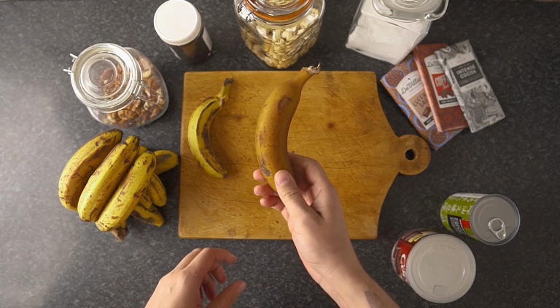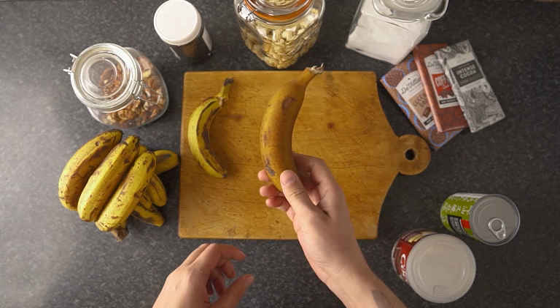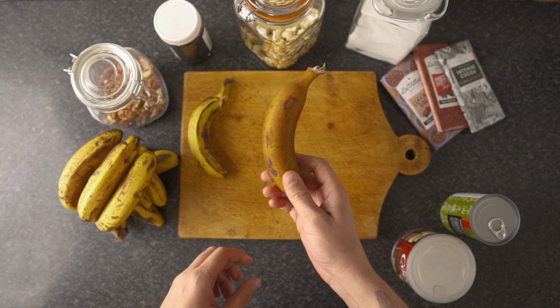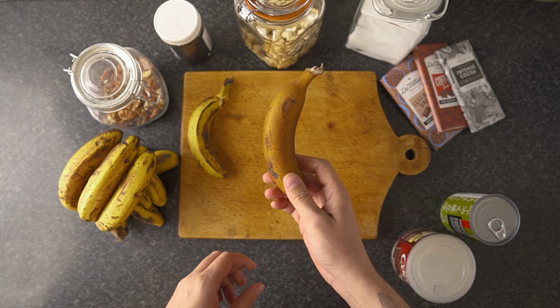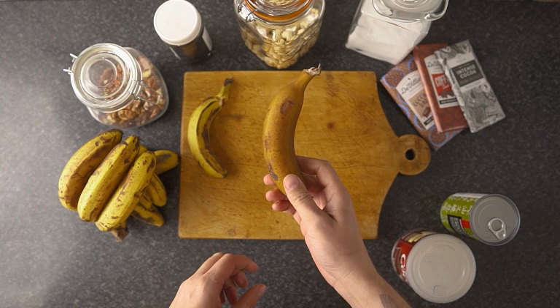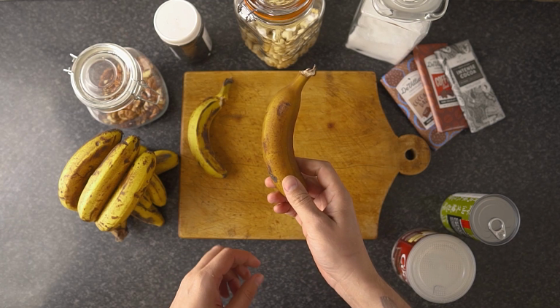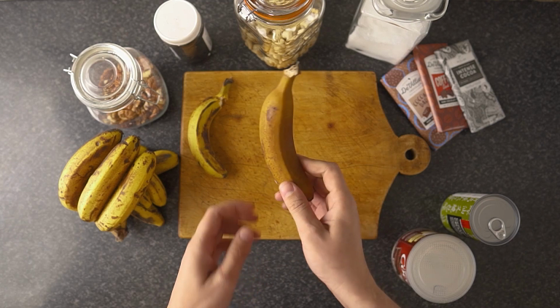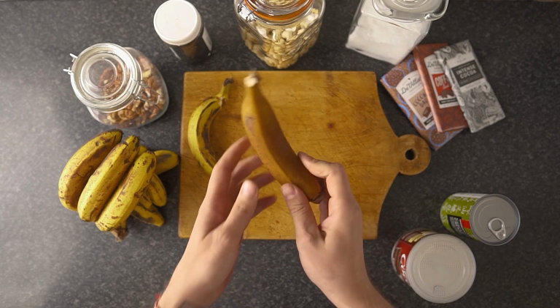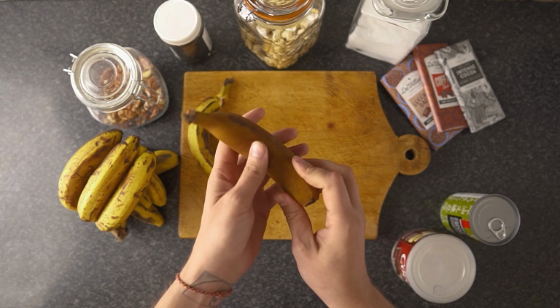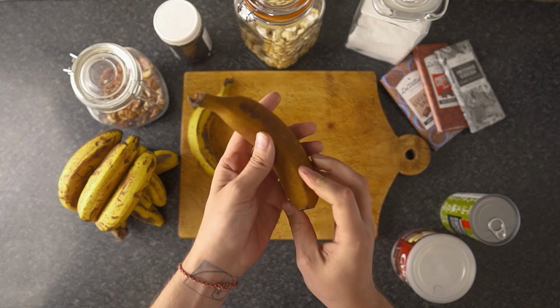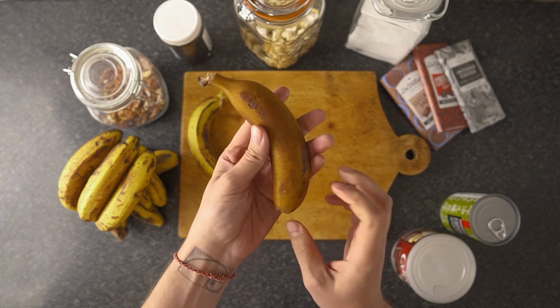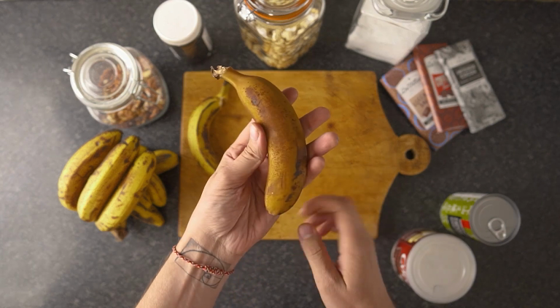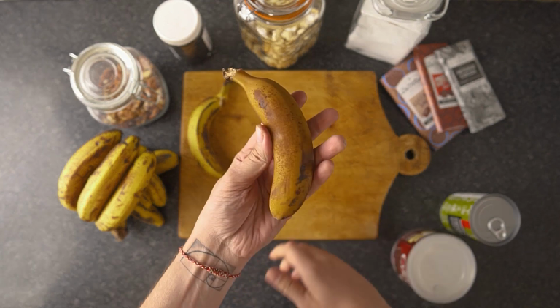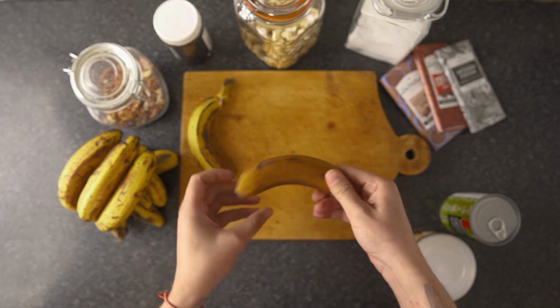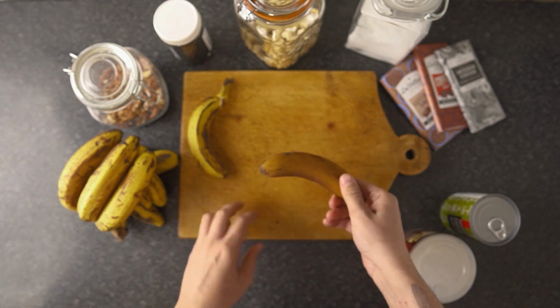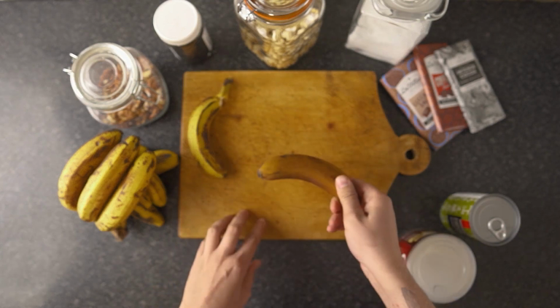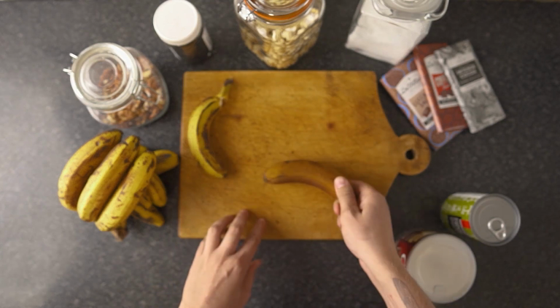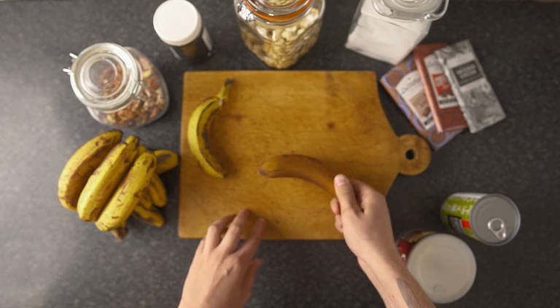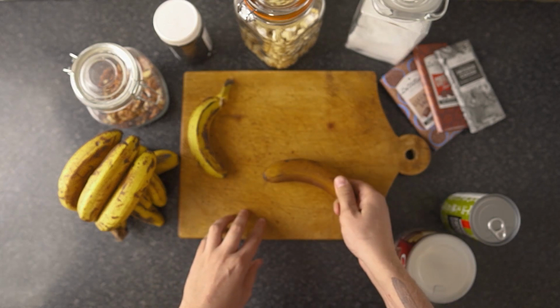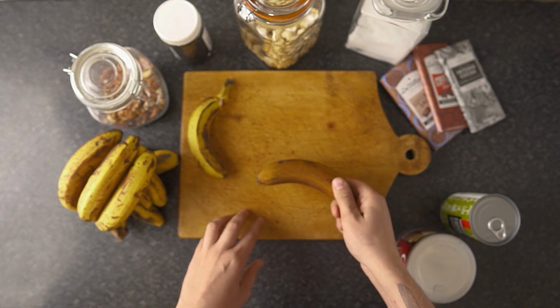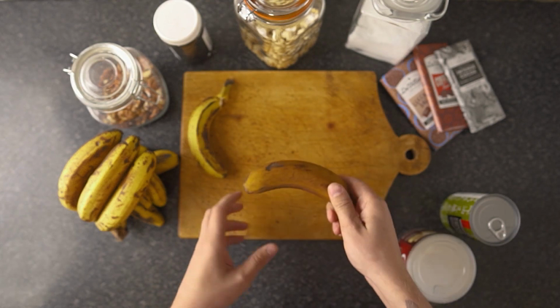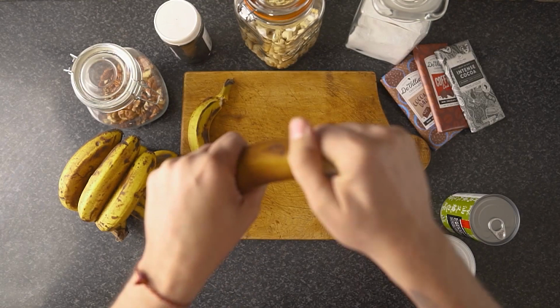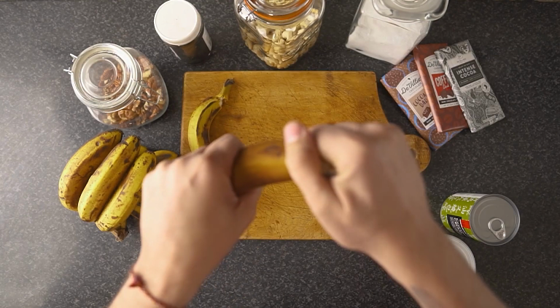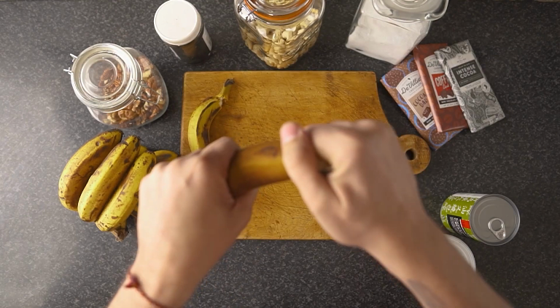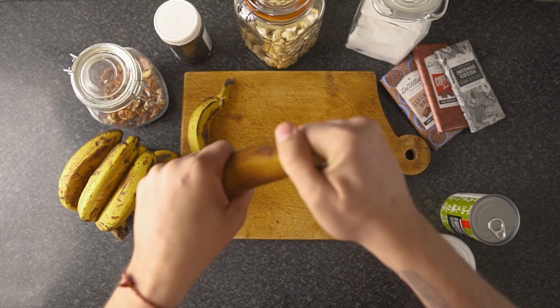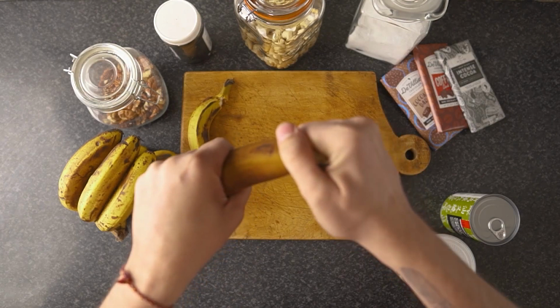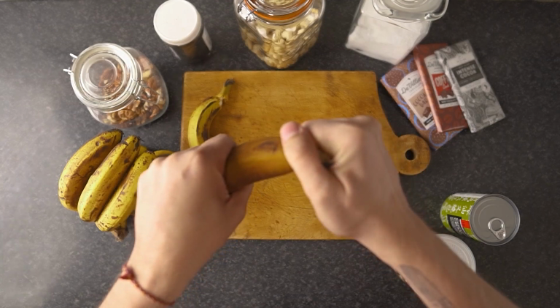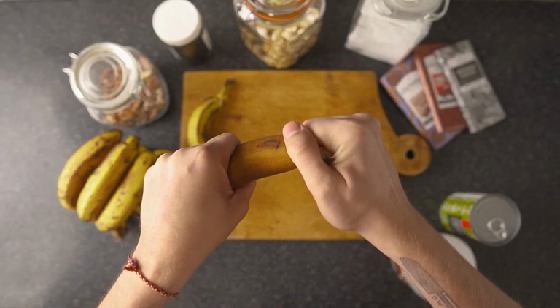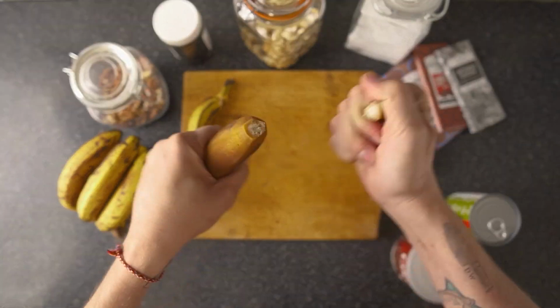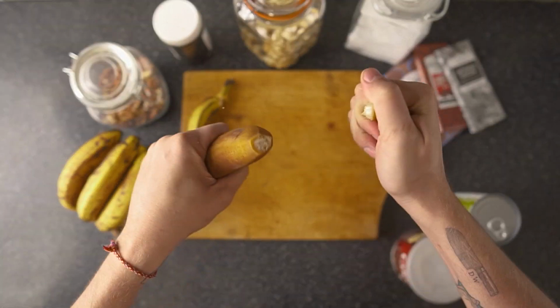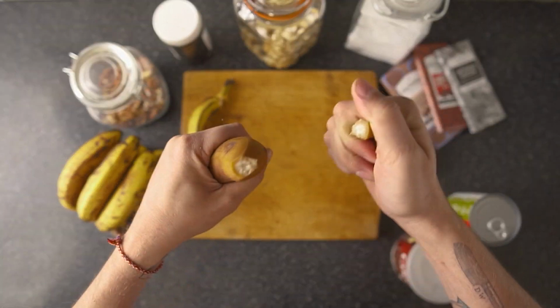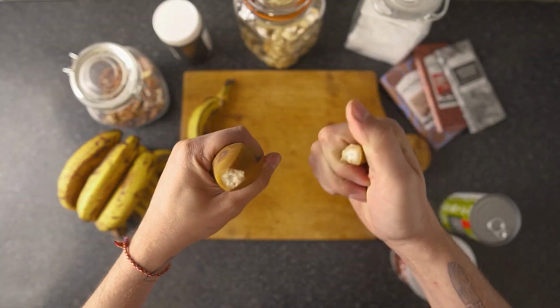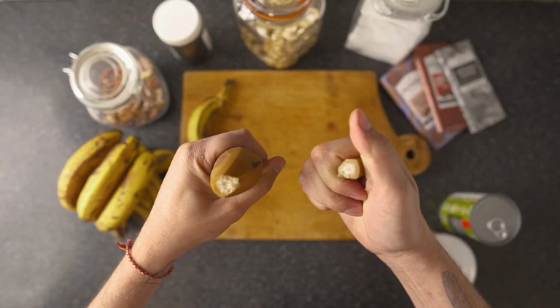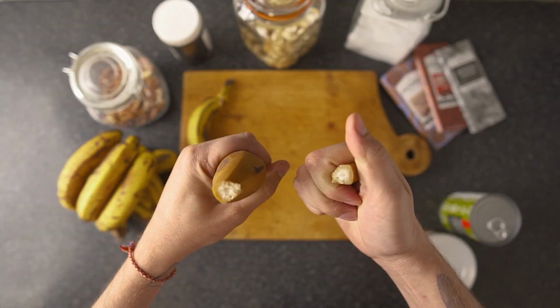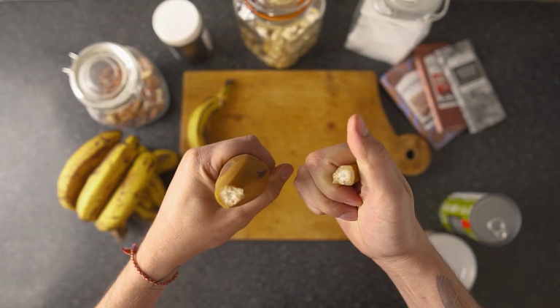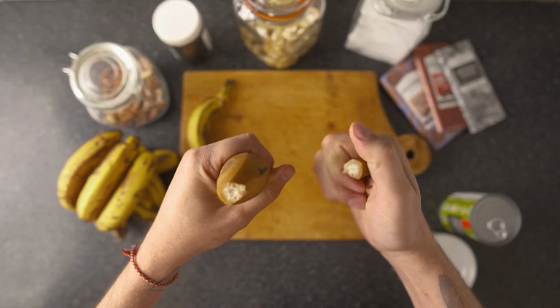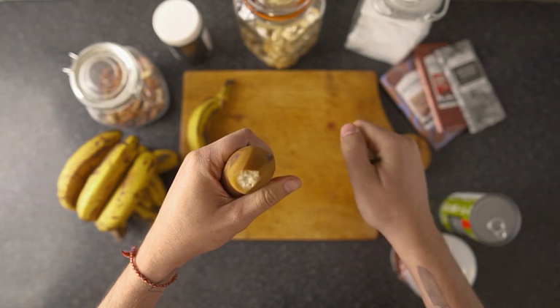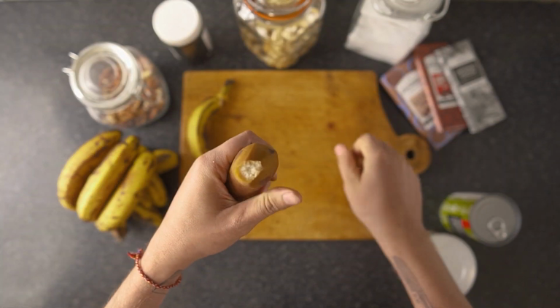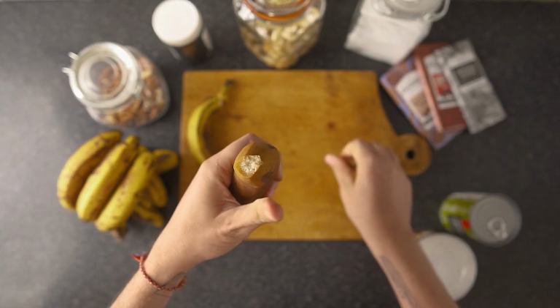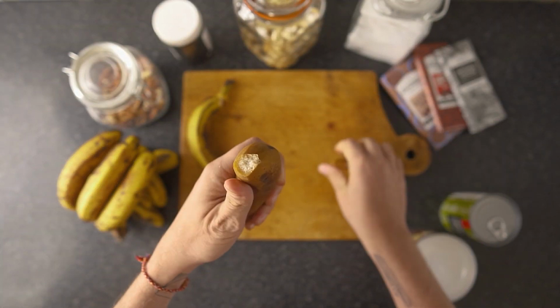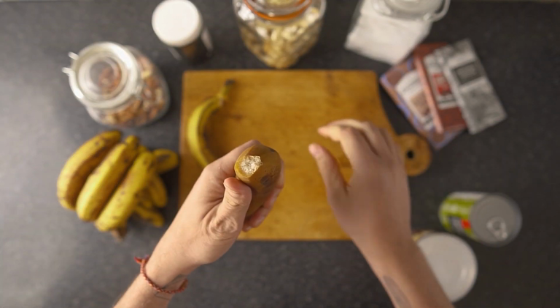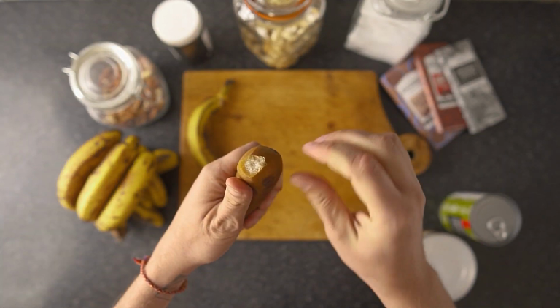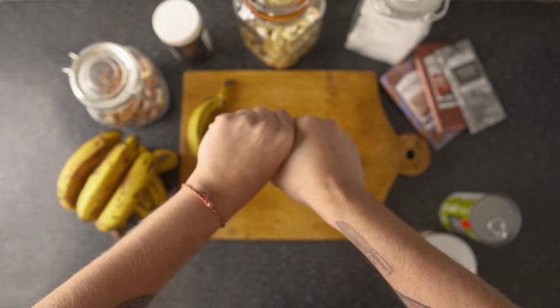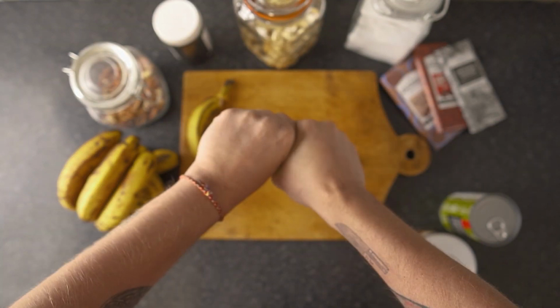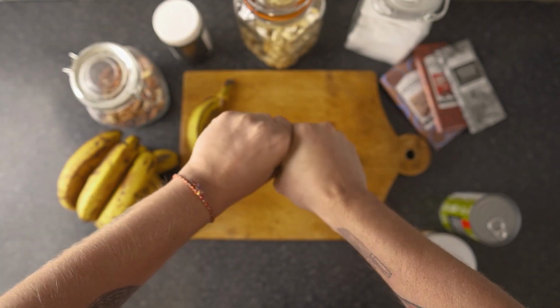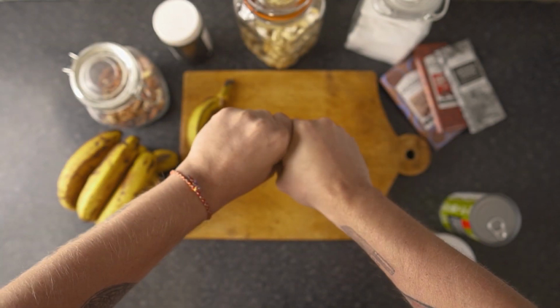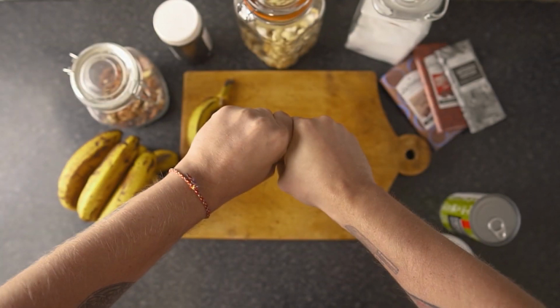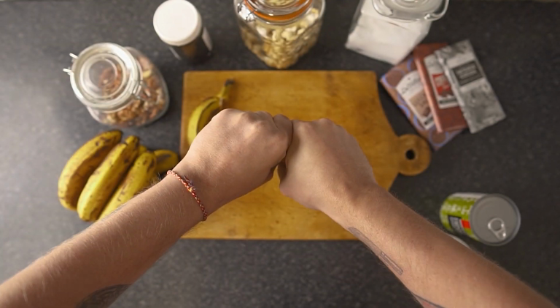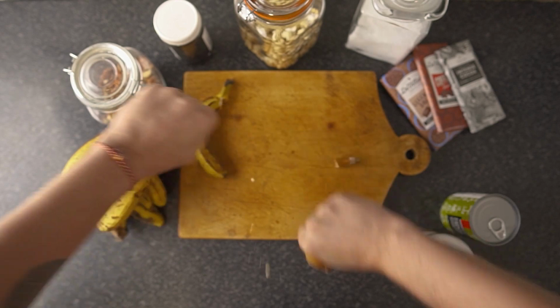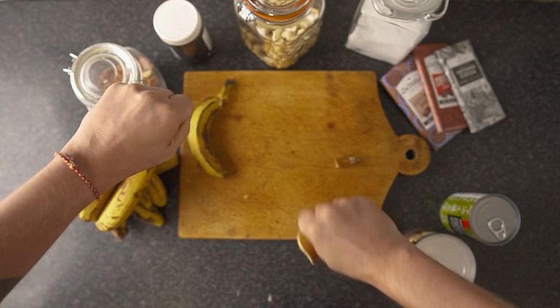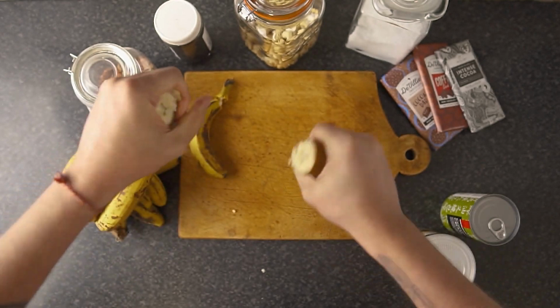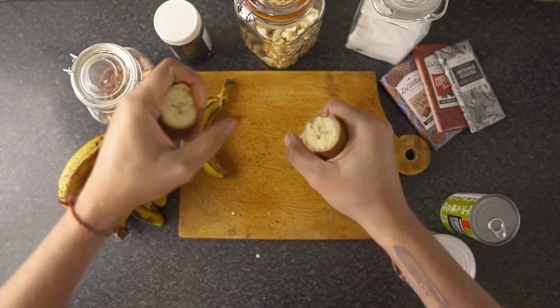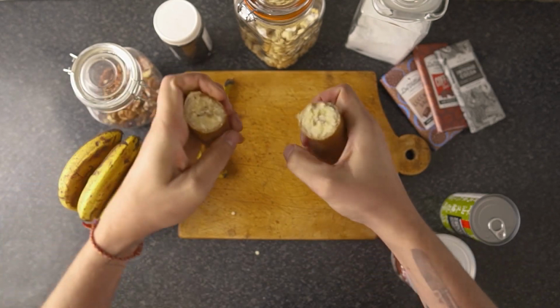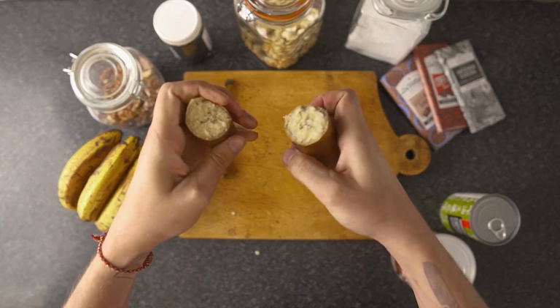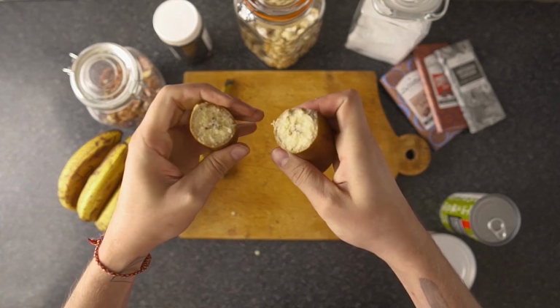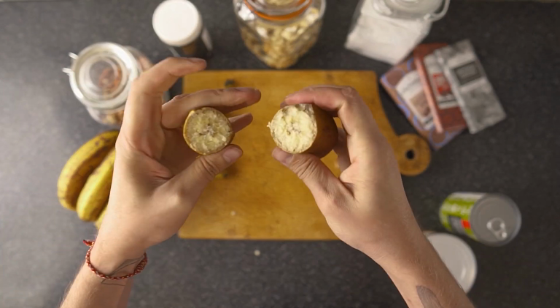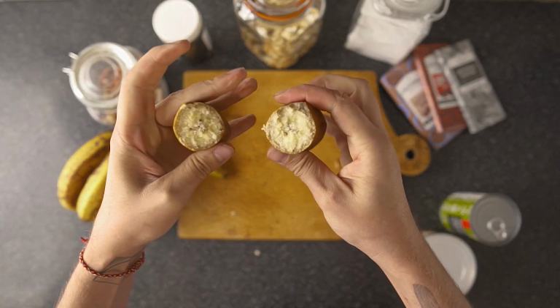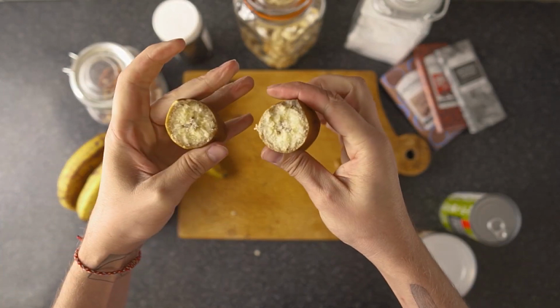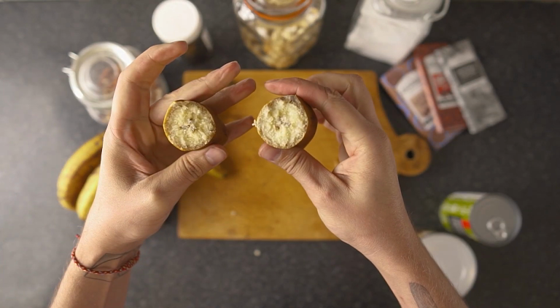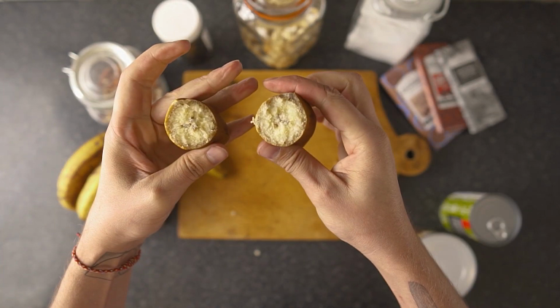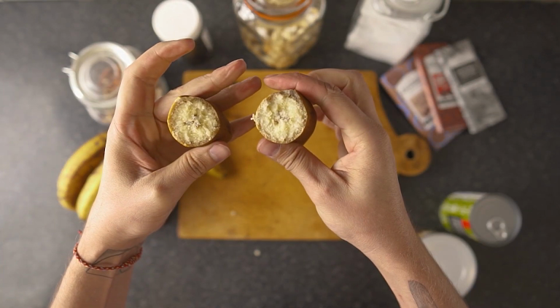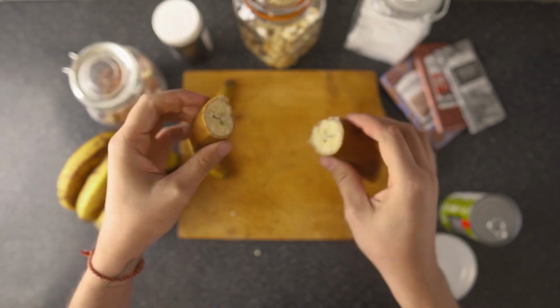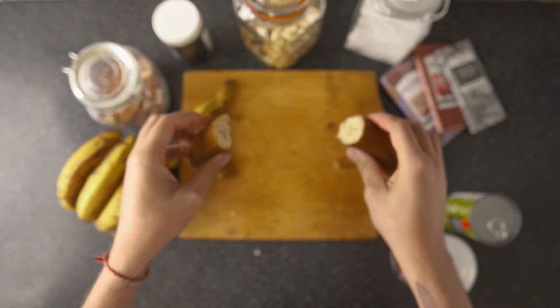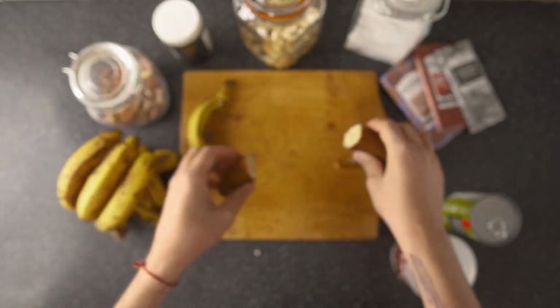Don't be like me and freeze the banana with its peel on, because I can promise you won't get it undressed easily — not easily, at least.